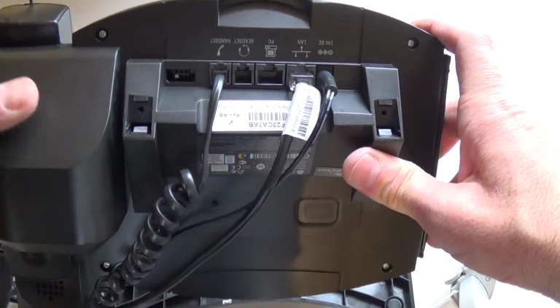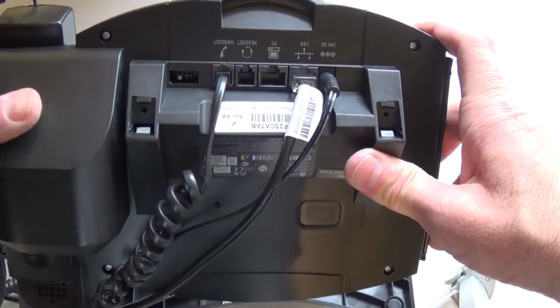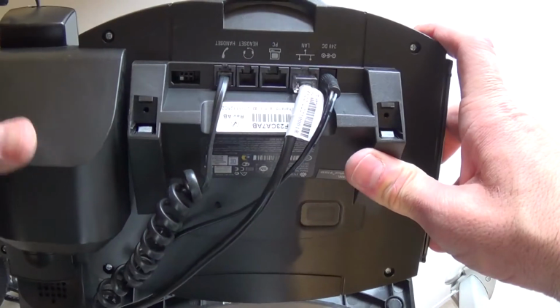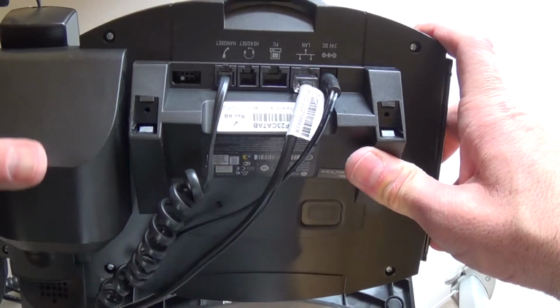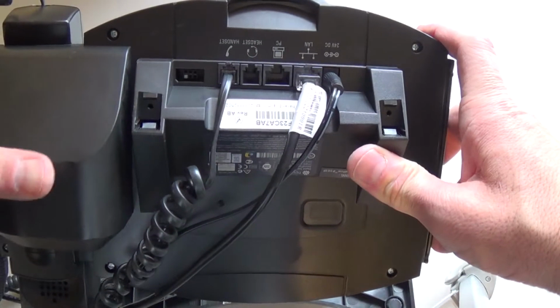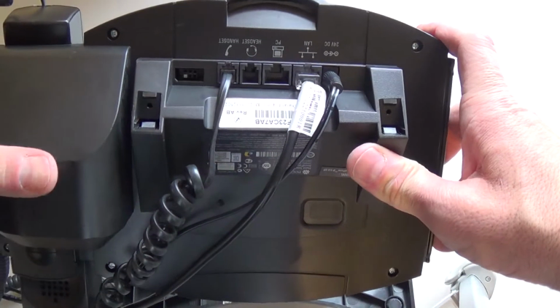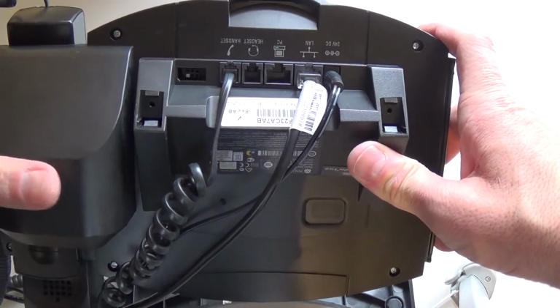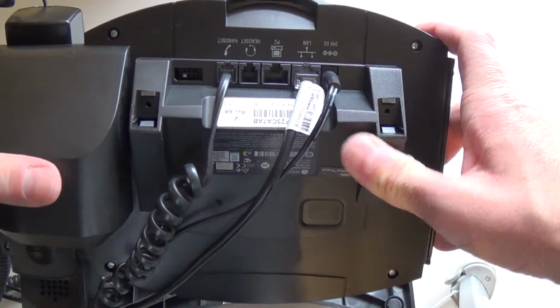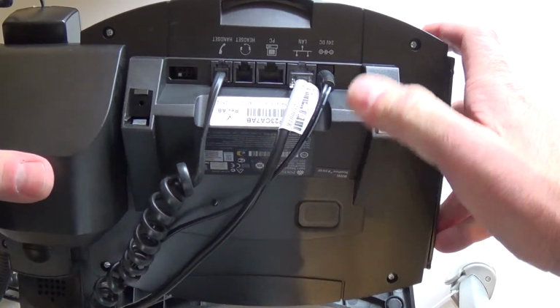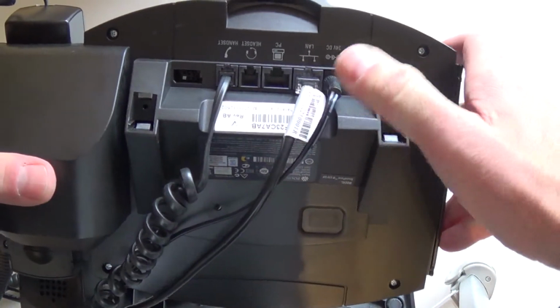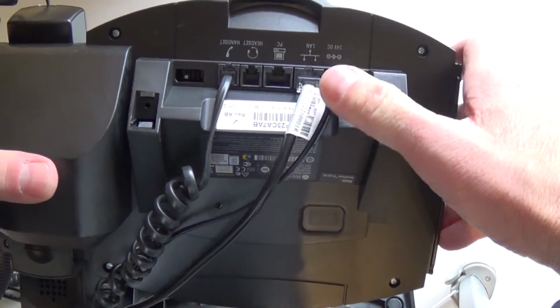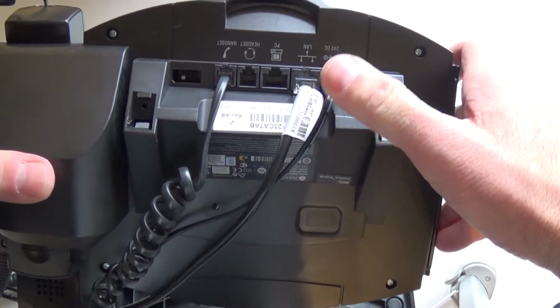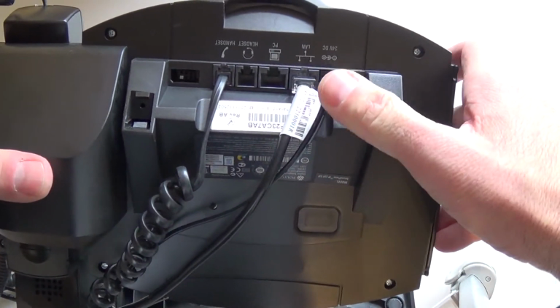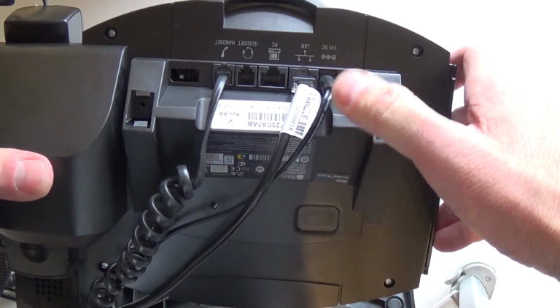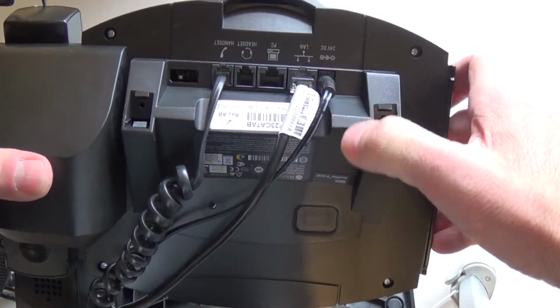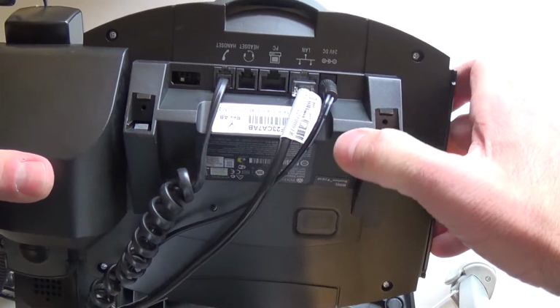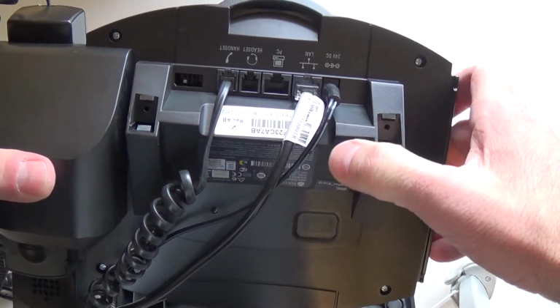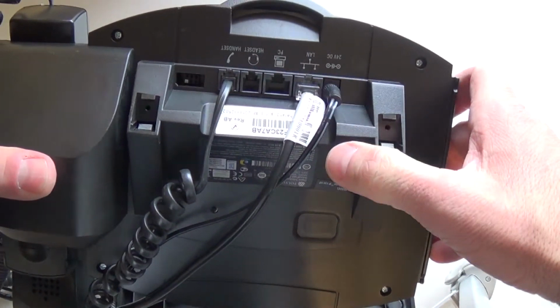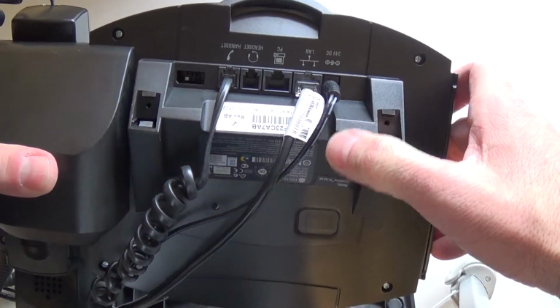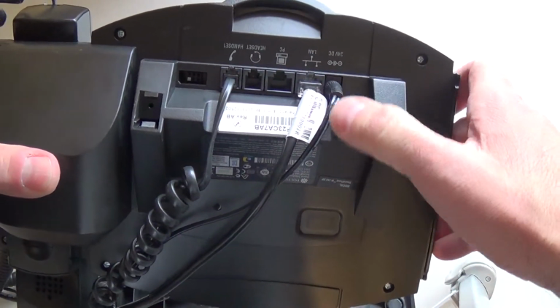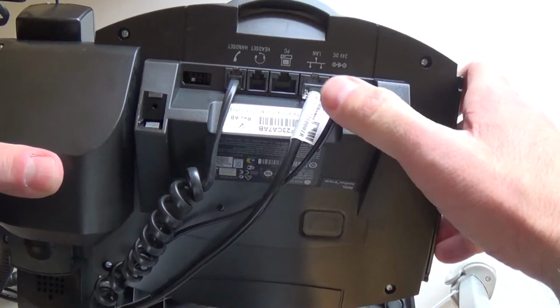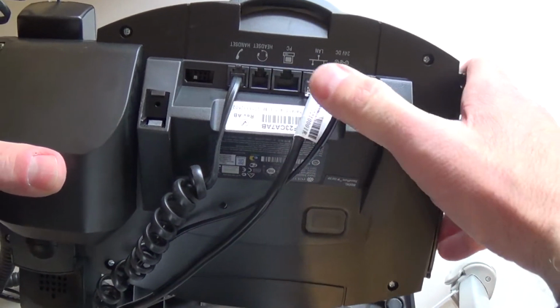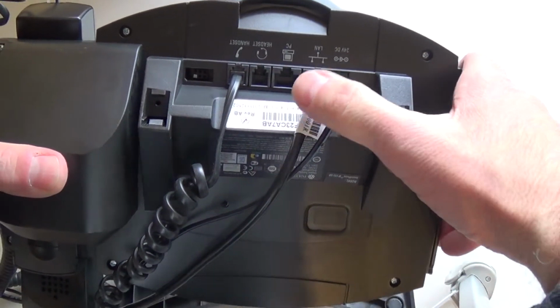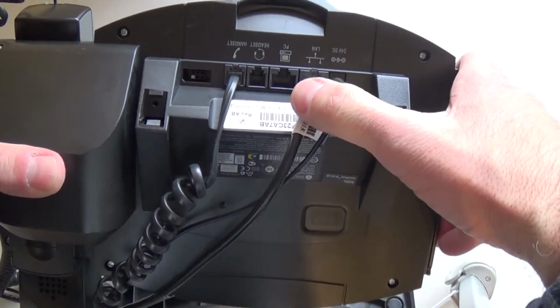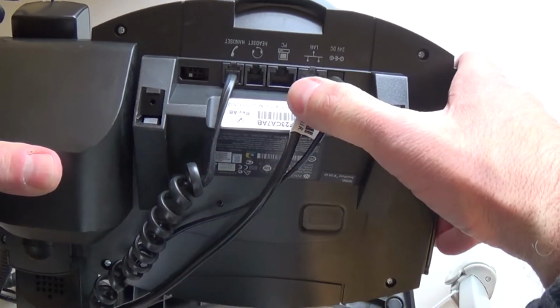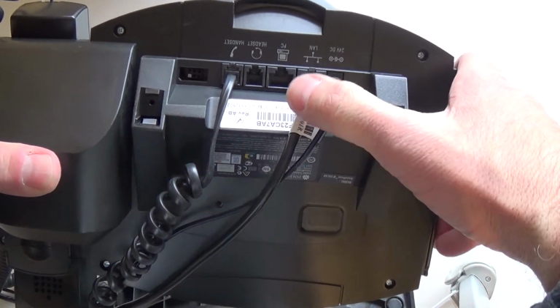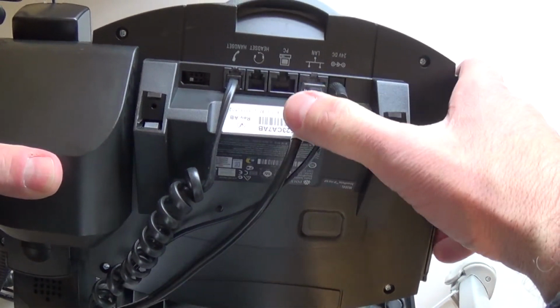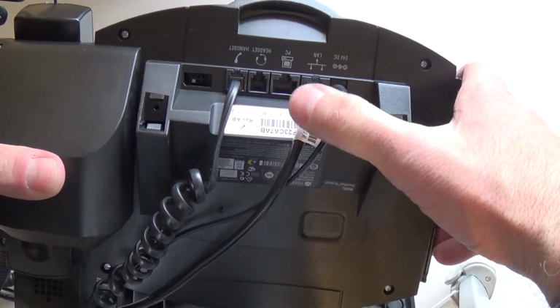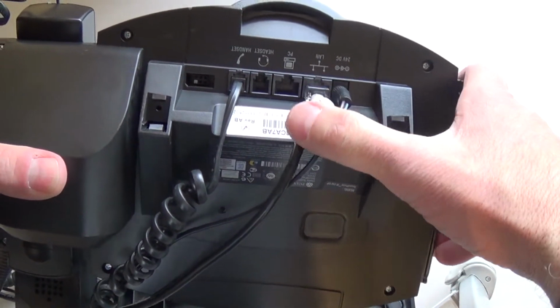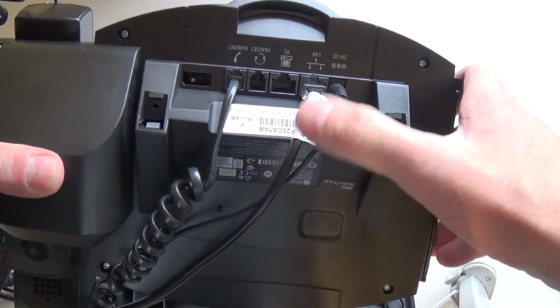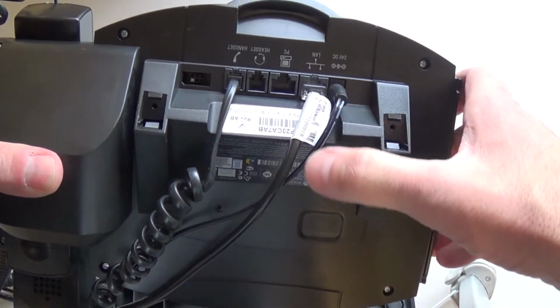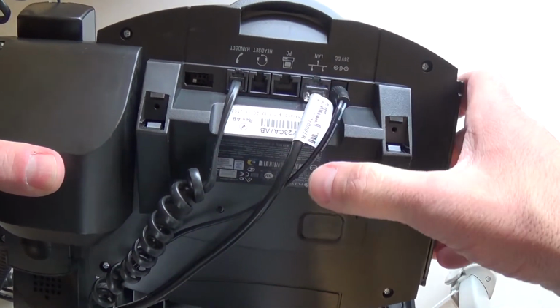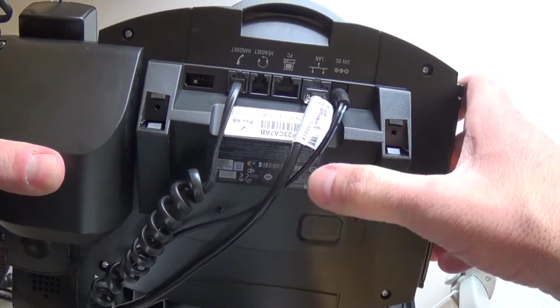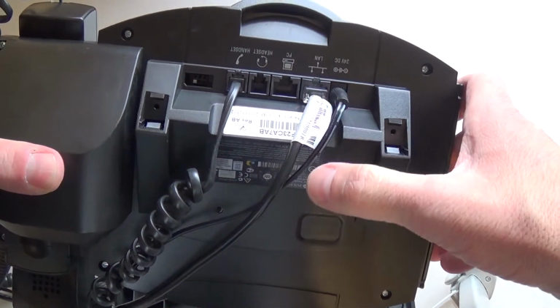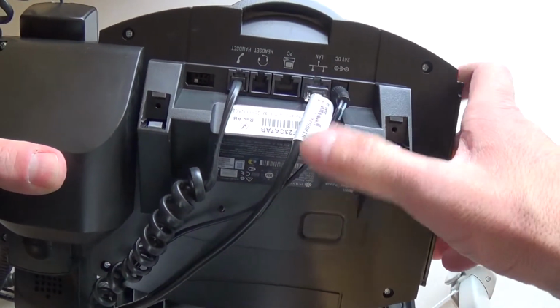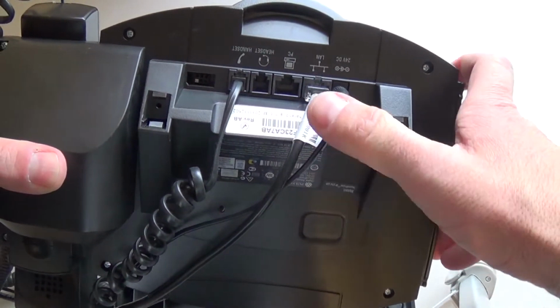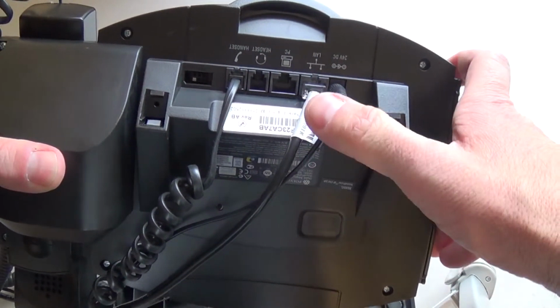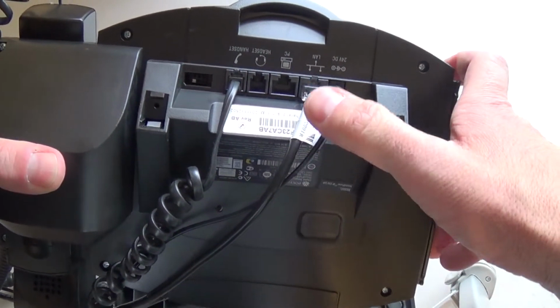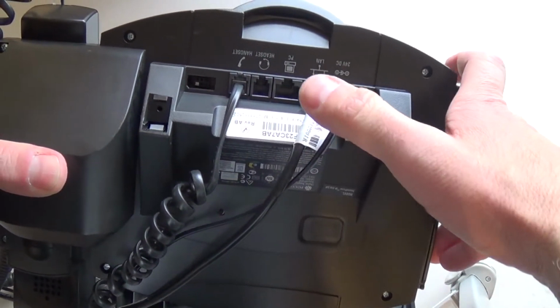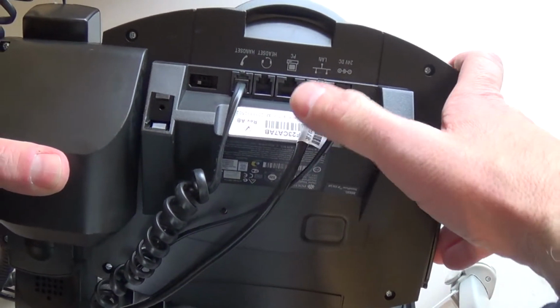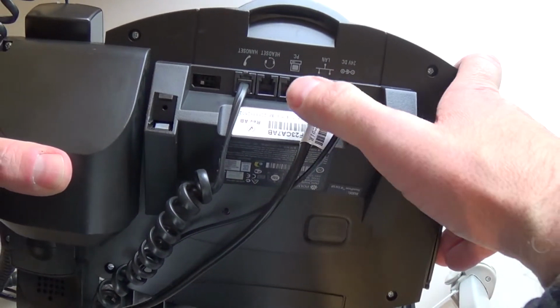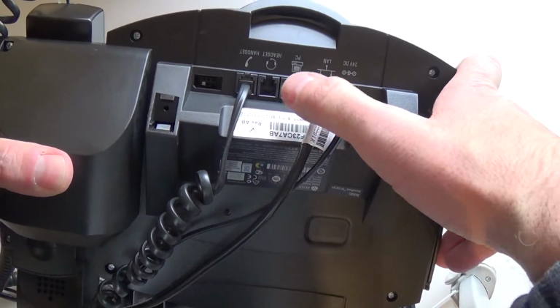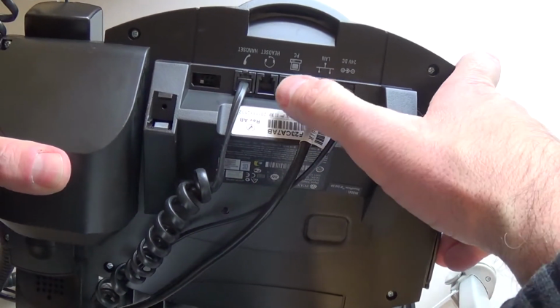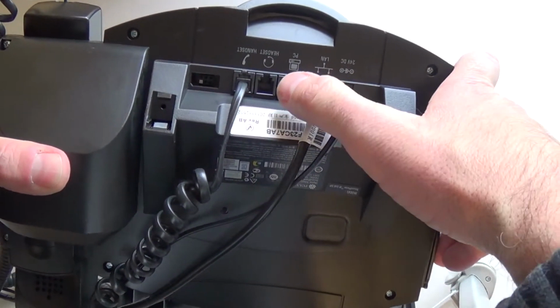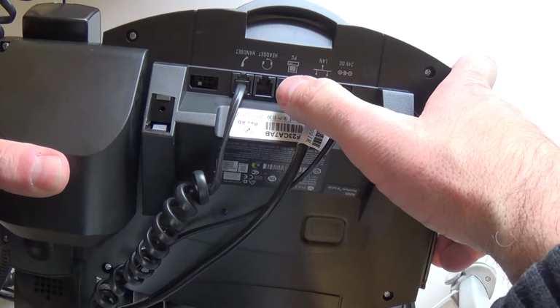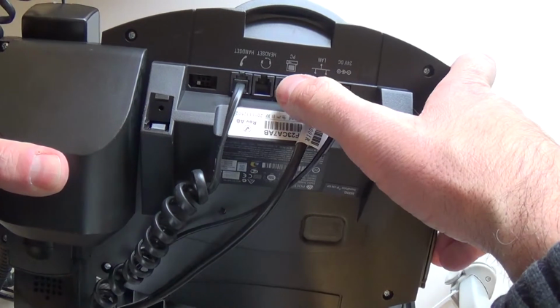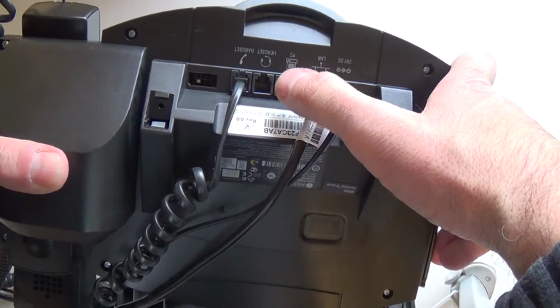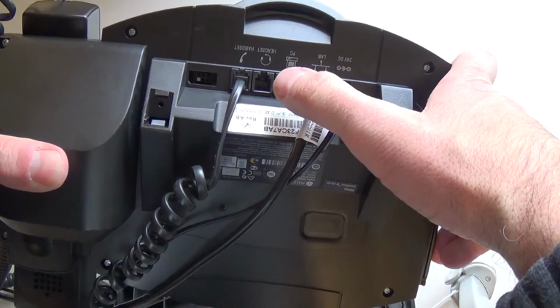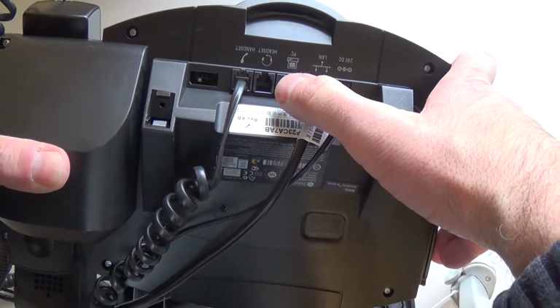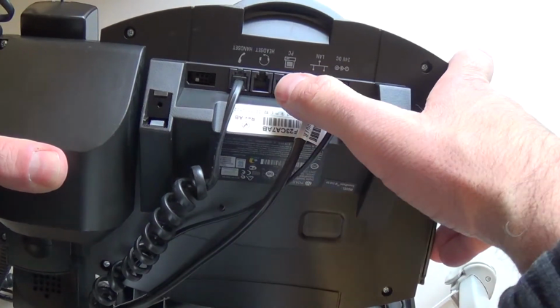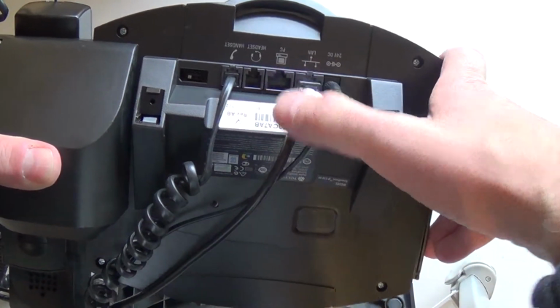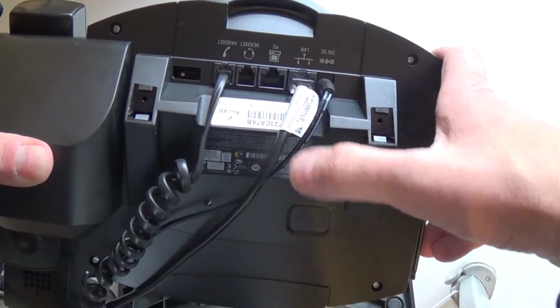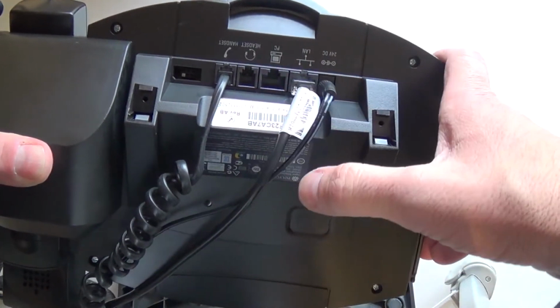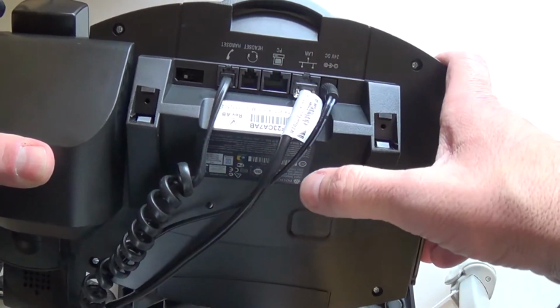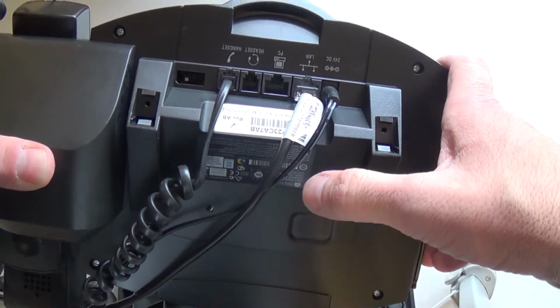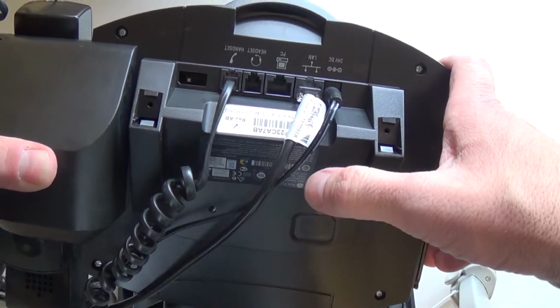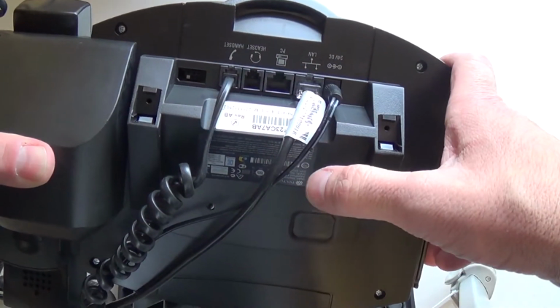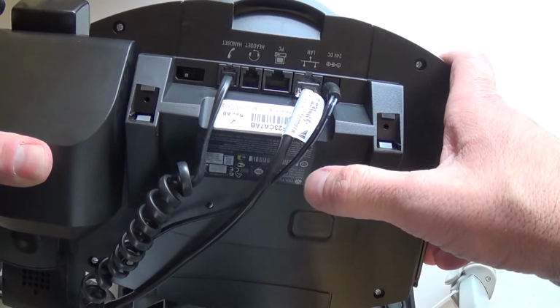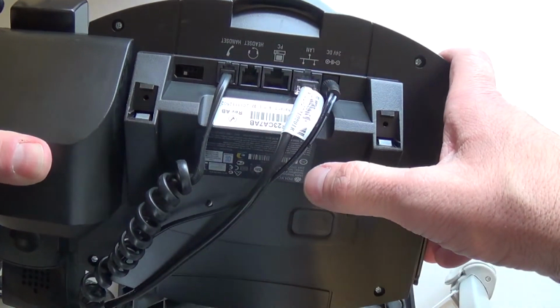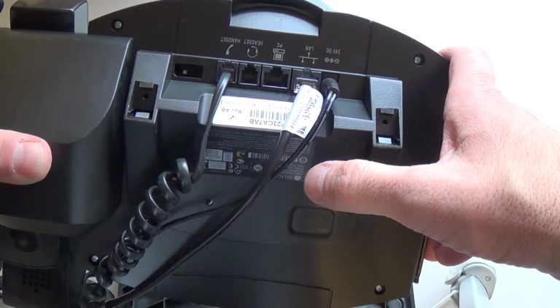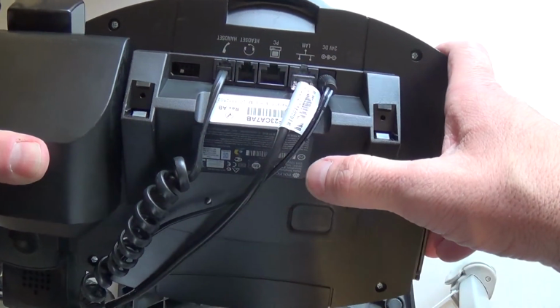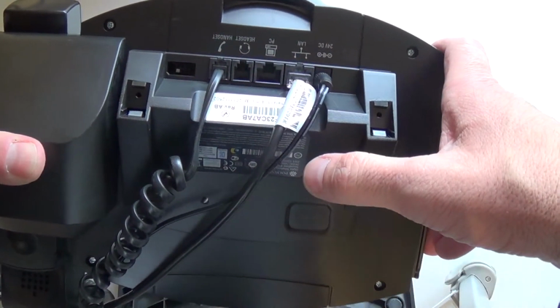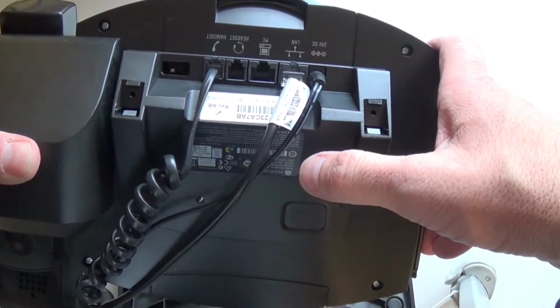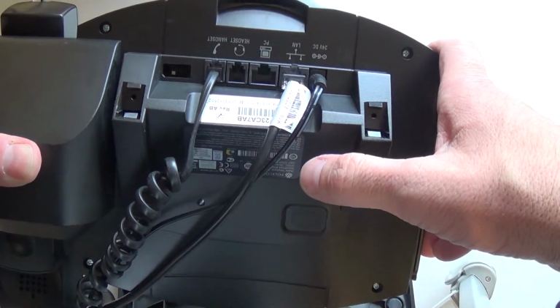There should be a power cable, an ethernet cable, and there's possibly a cable that plugs into your PC.